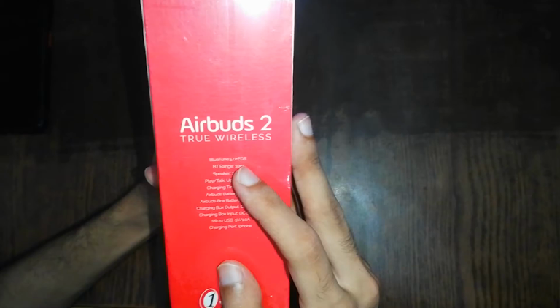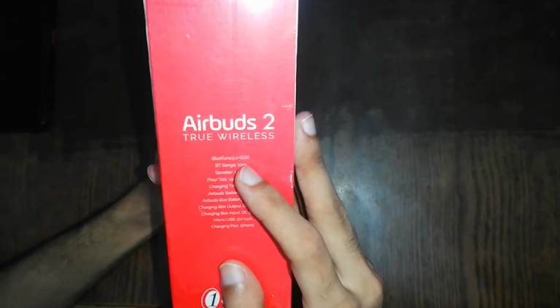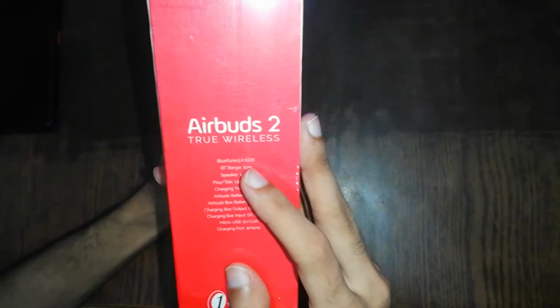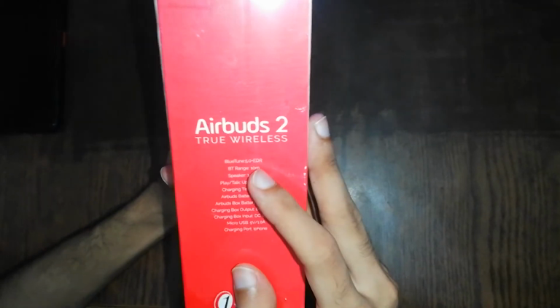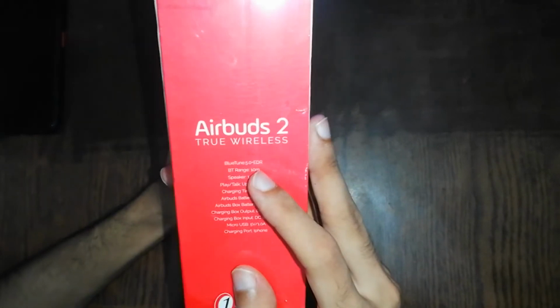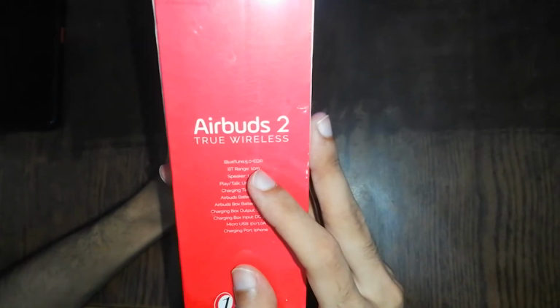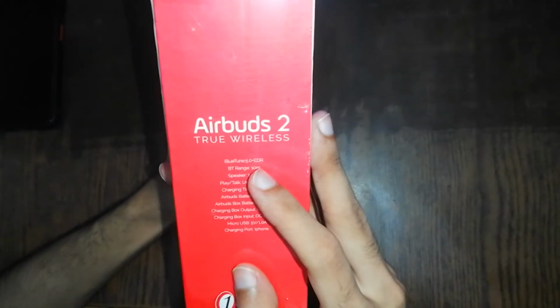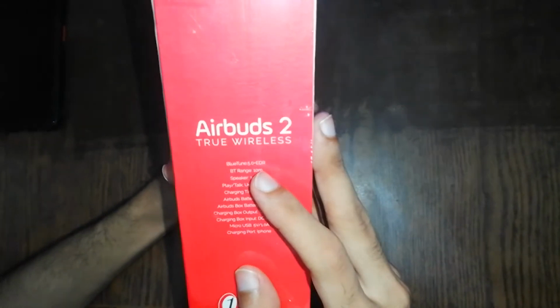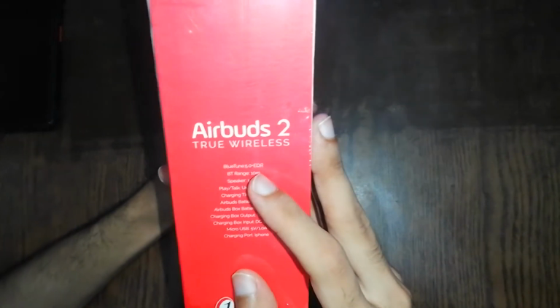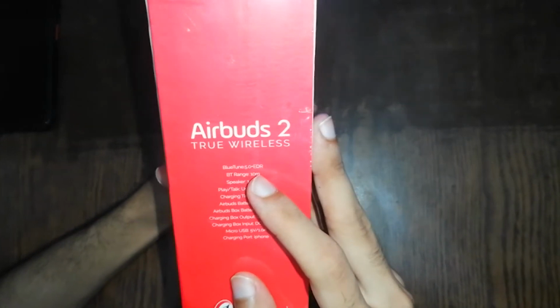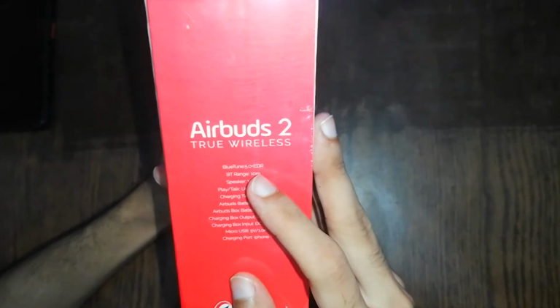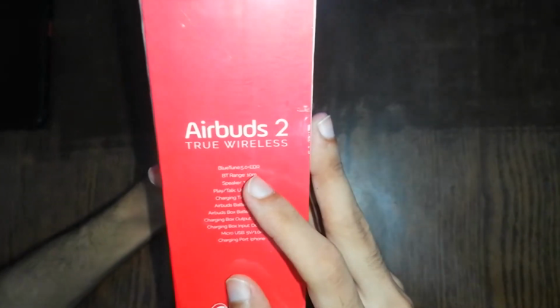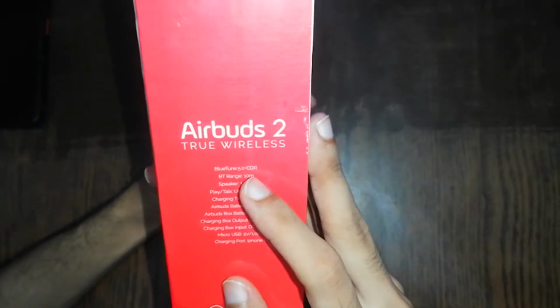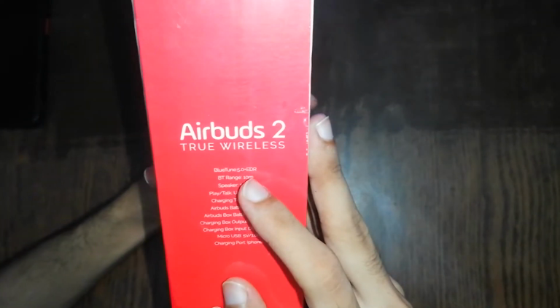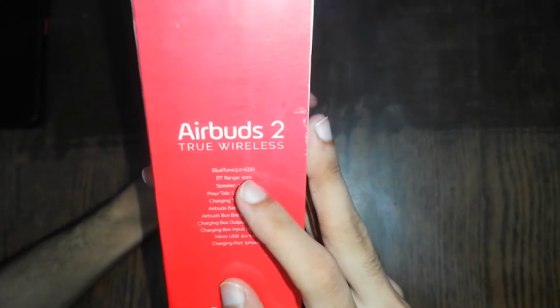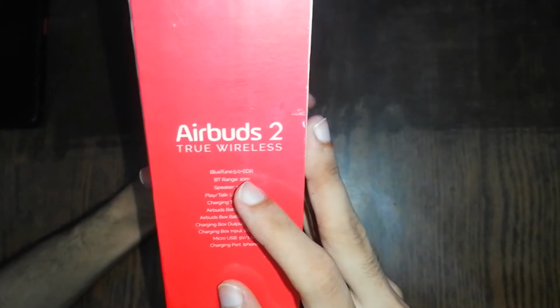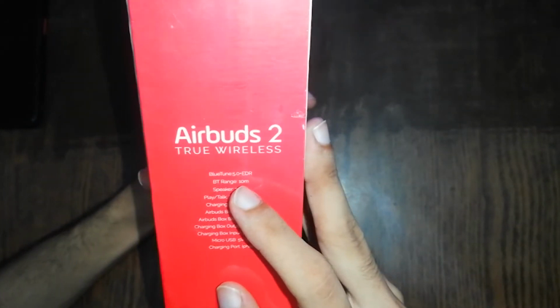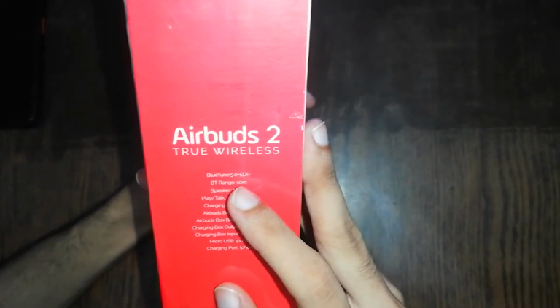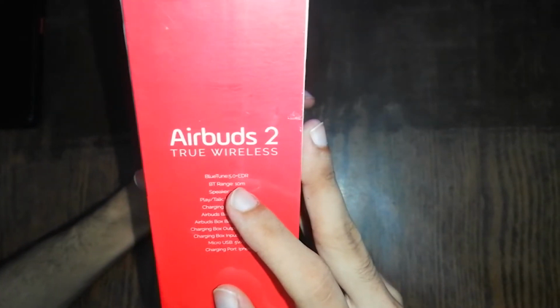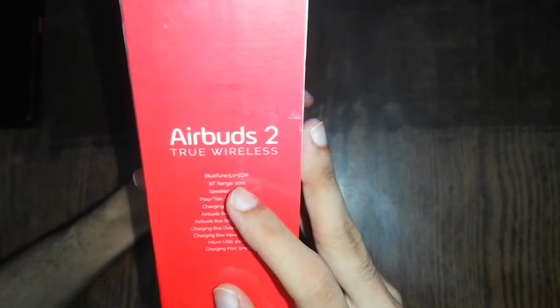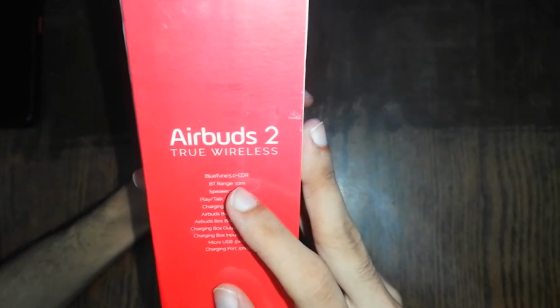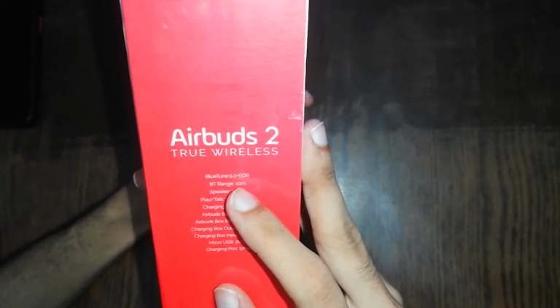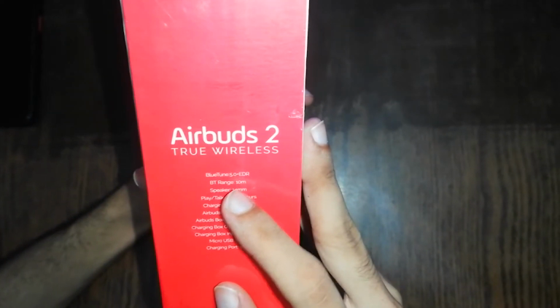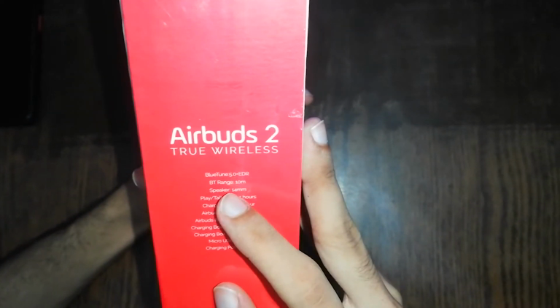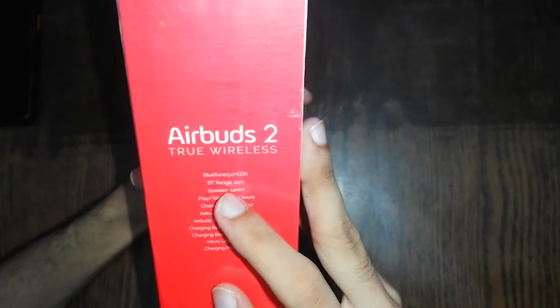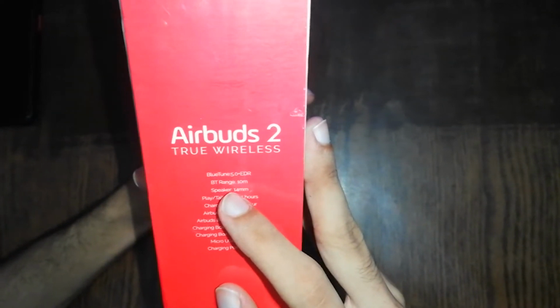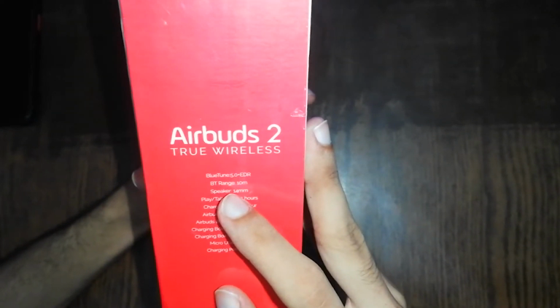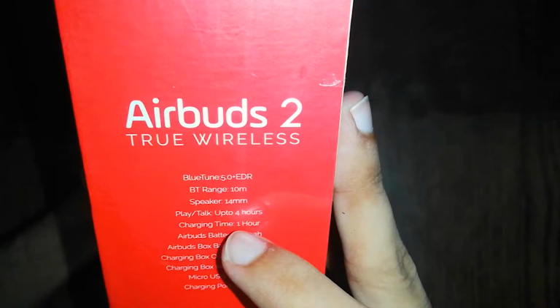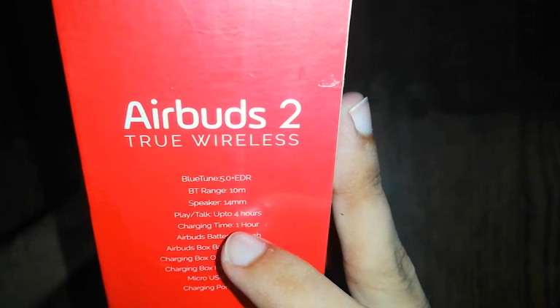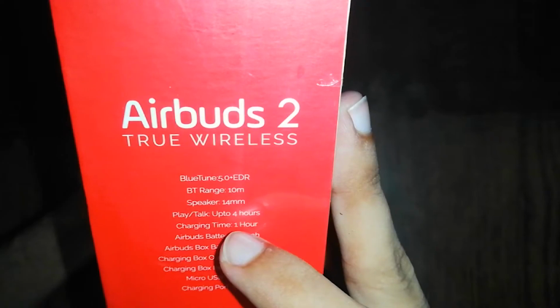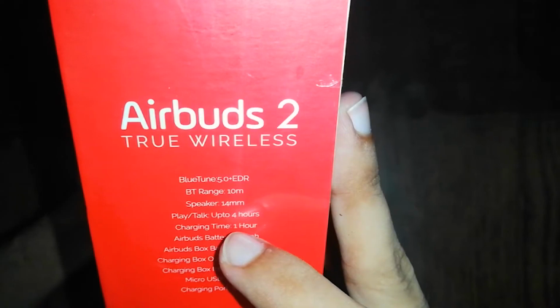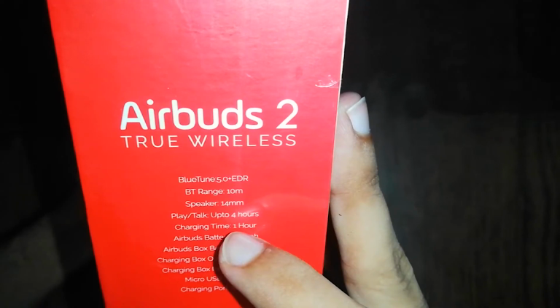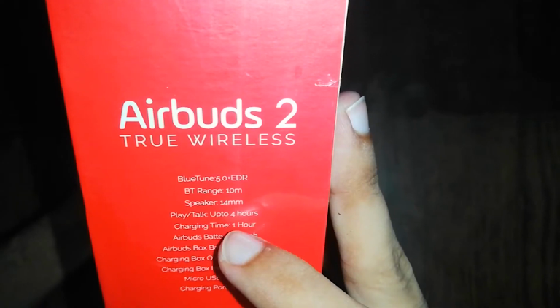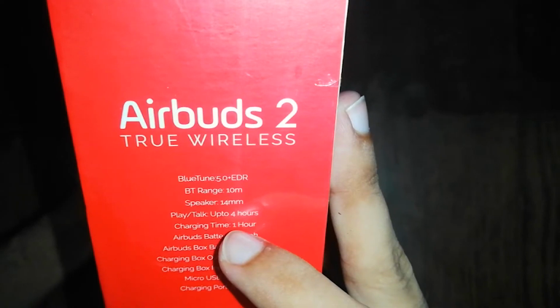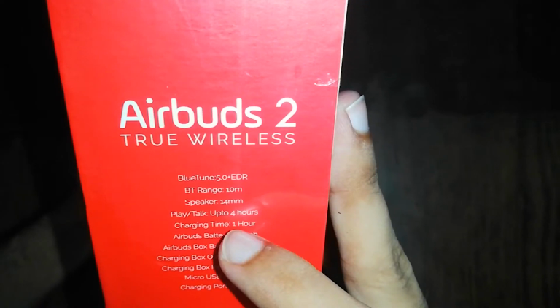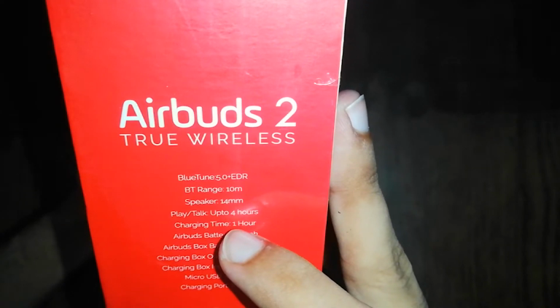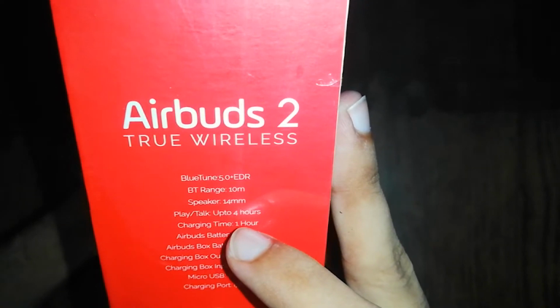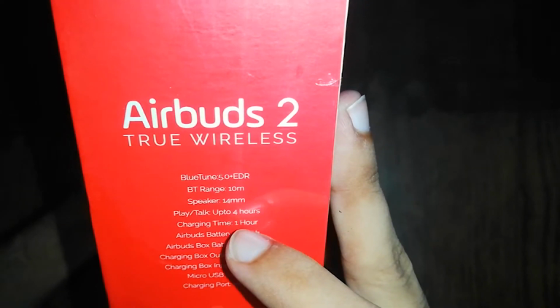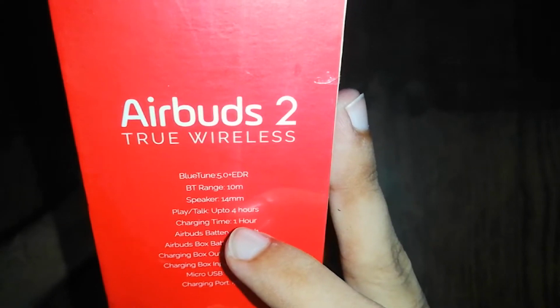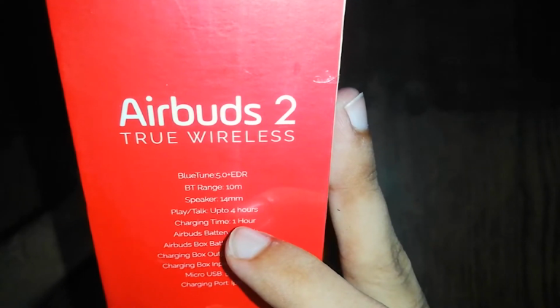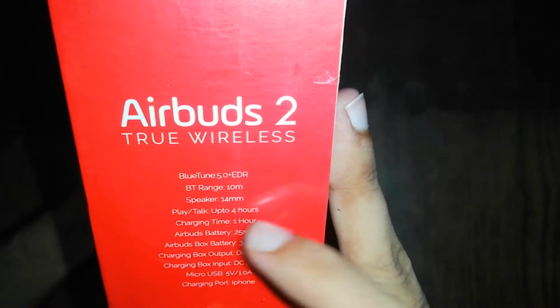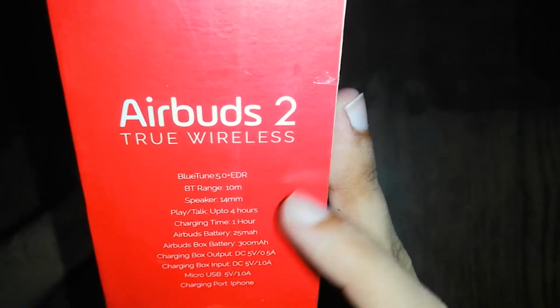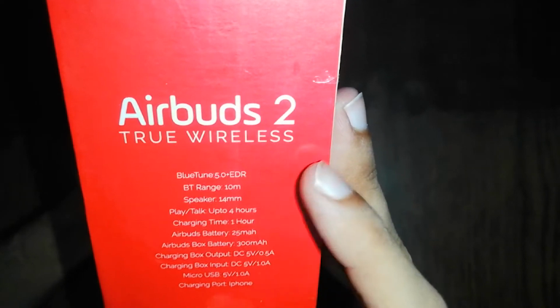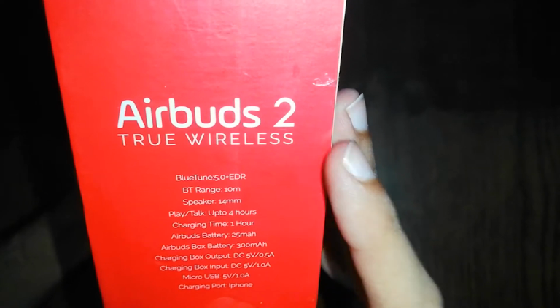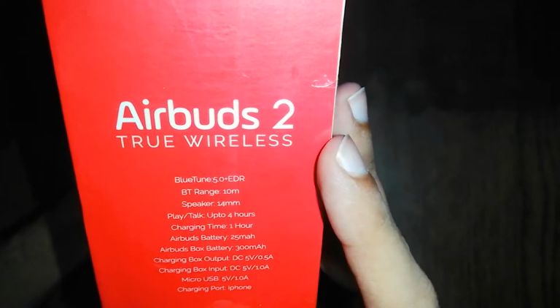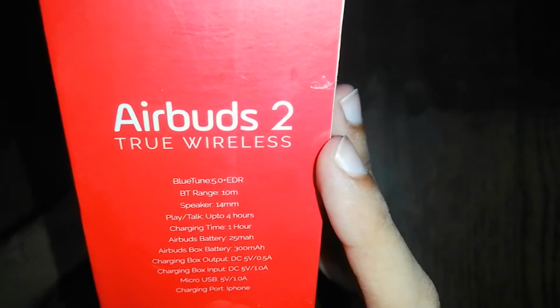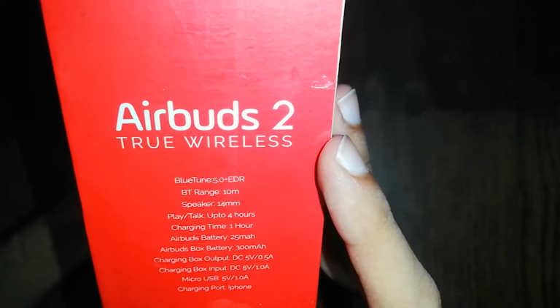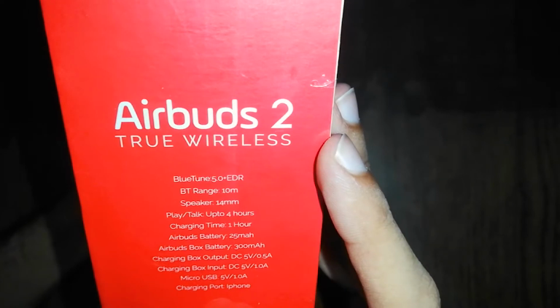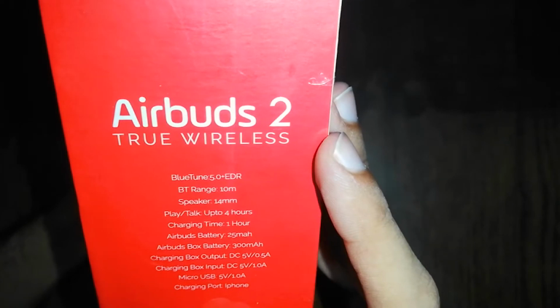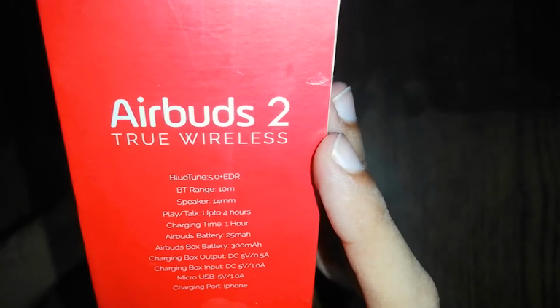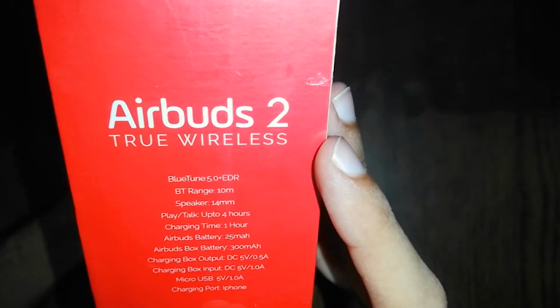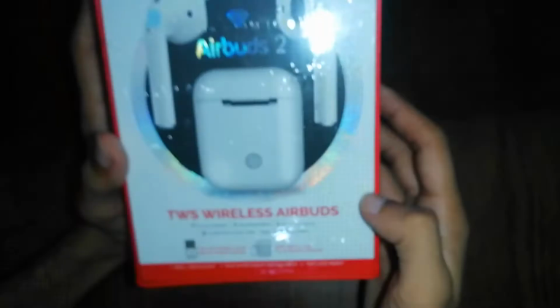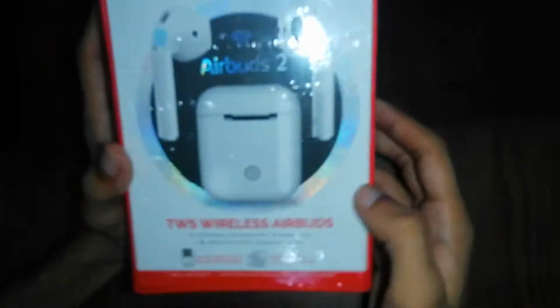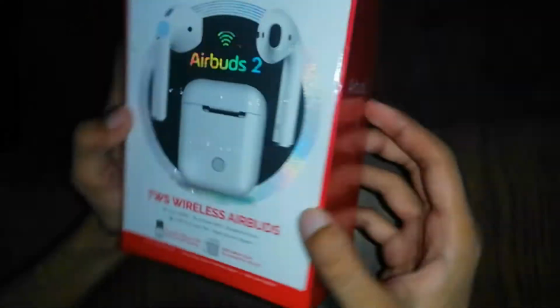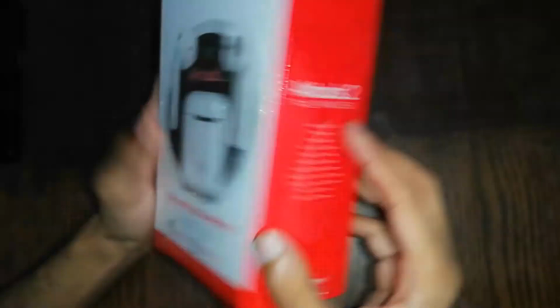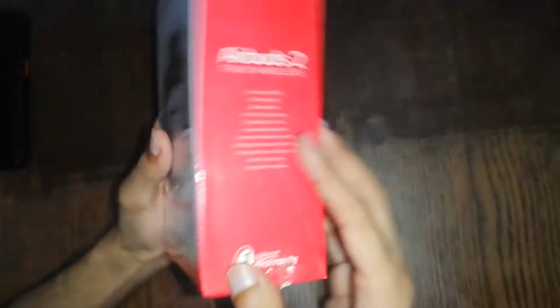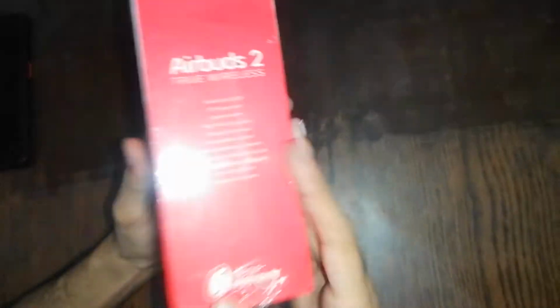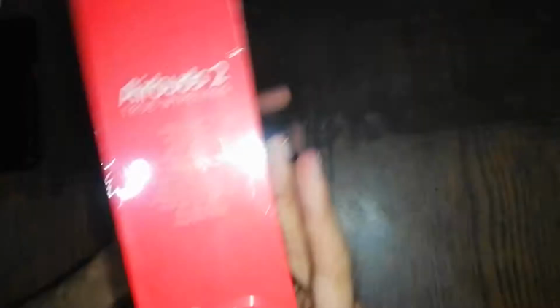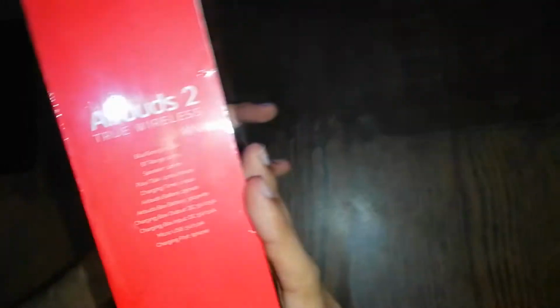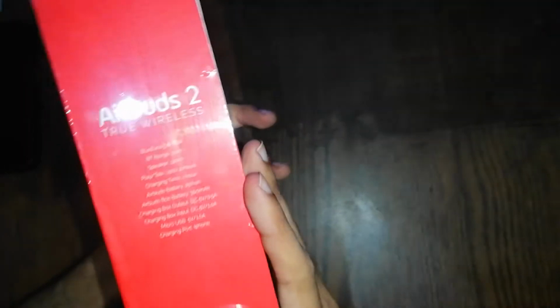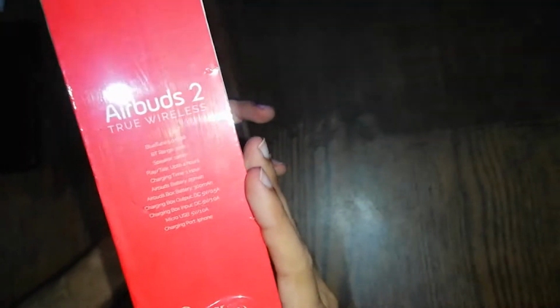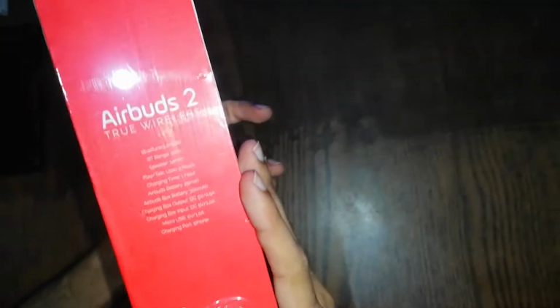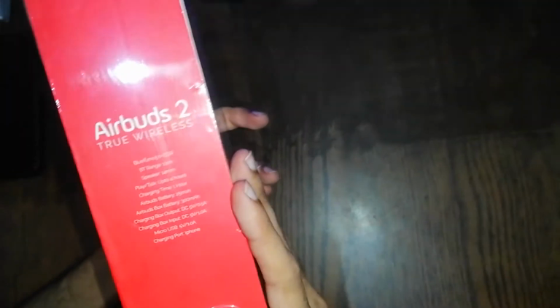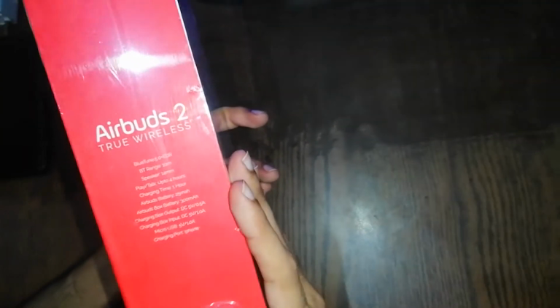The version of Bluetooth is 5.0. It's 4 hours of play and talk time. AirBird gets a warranty of one year.